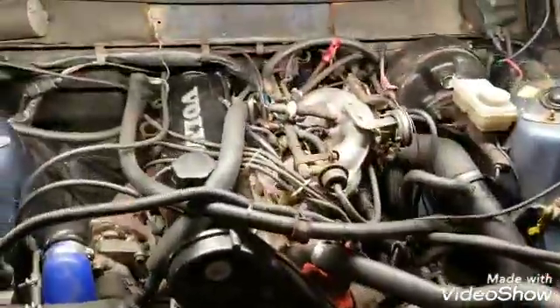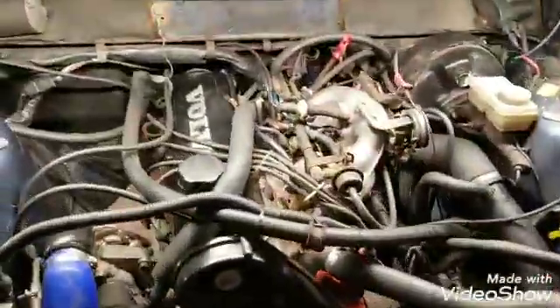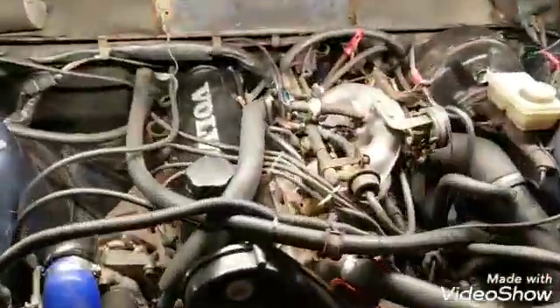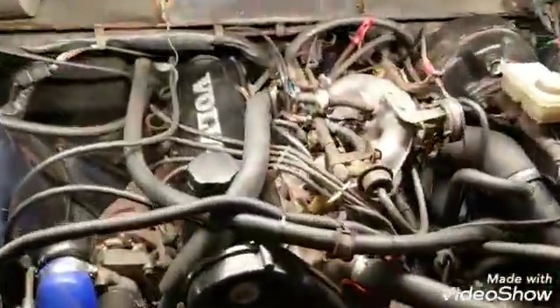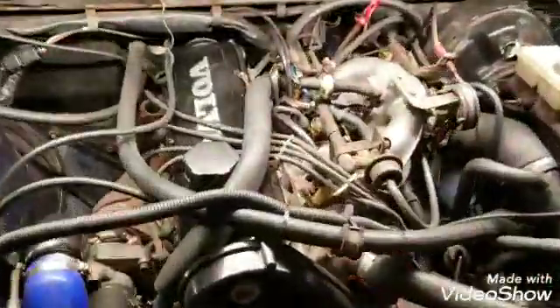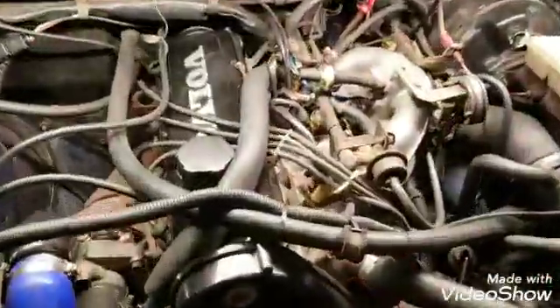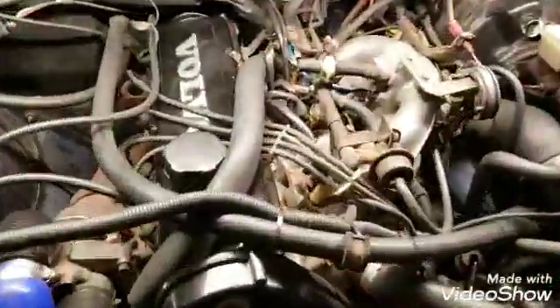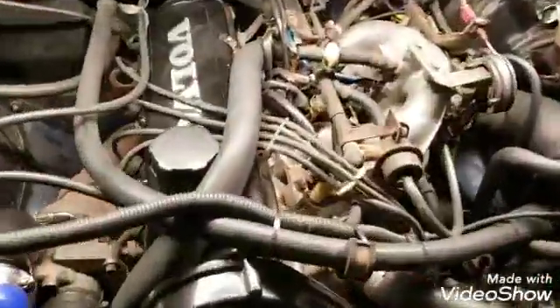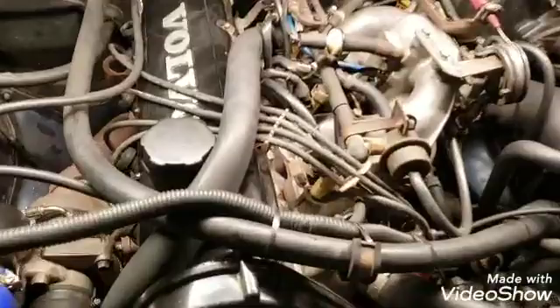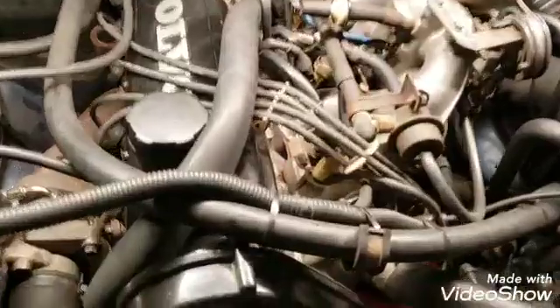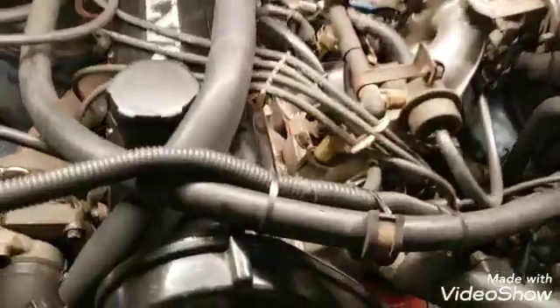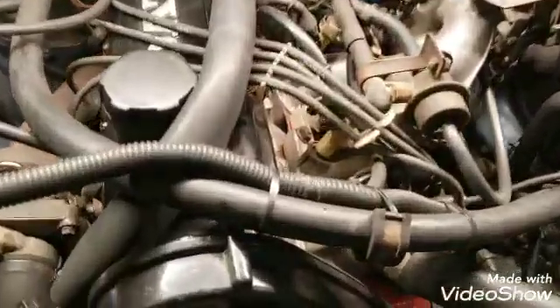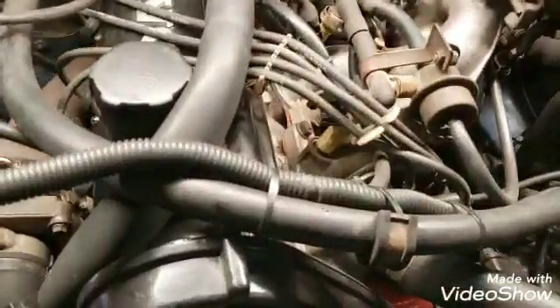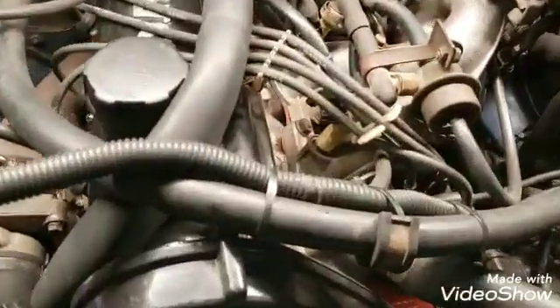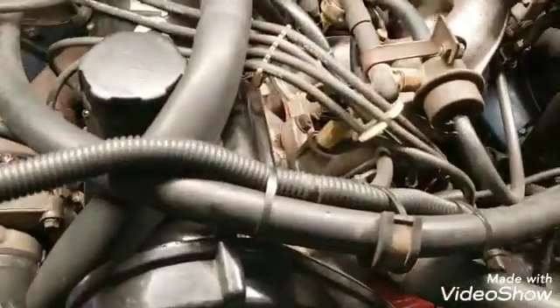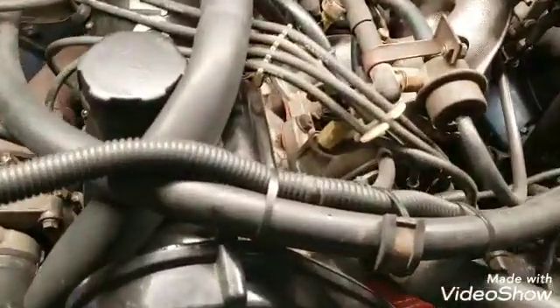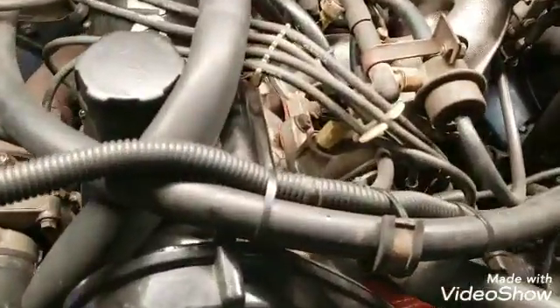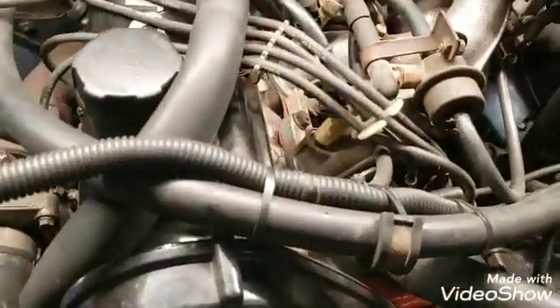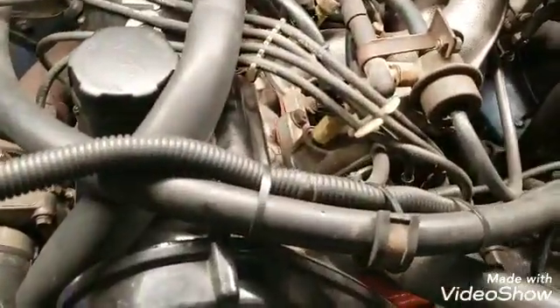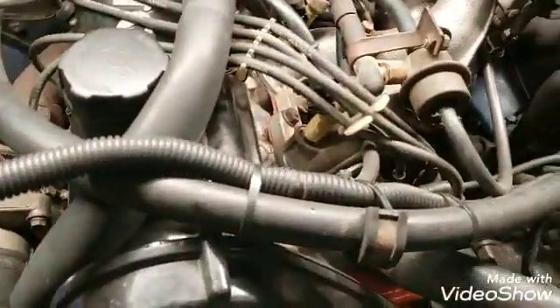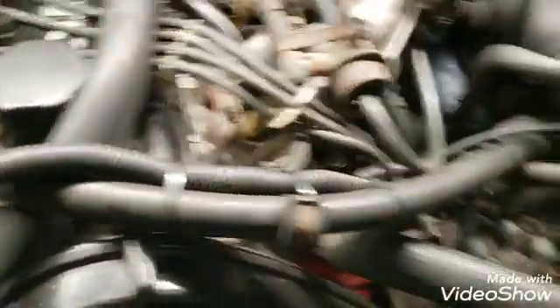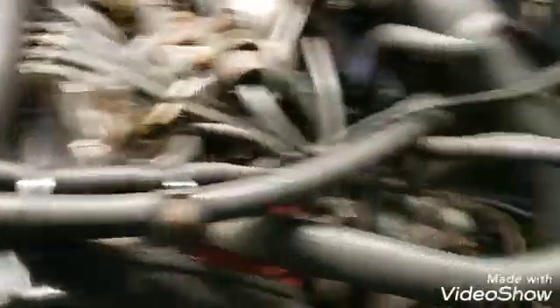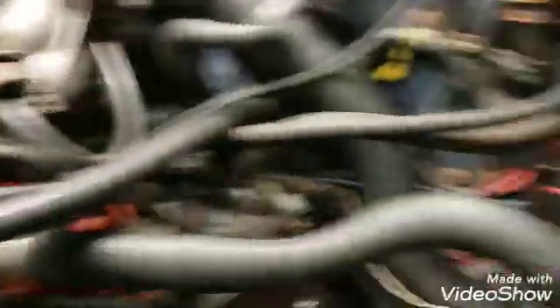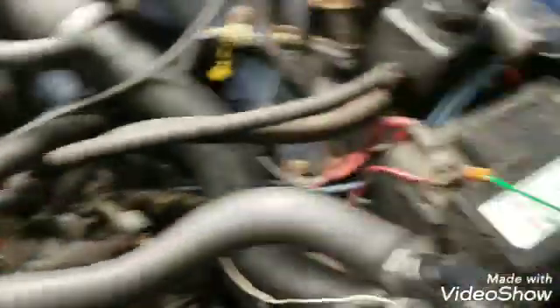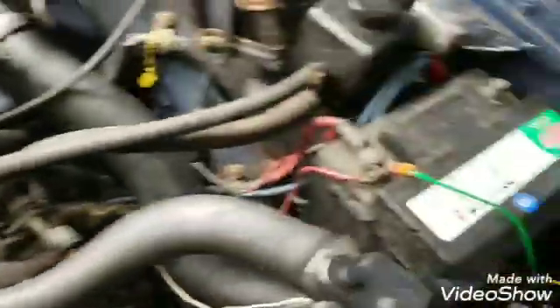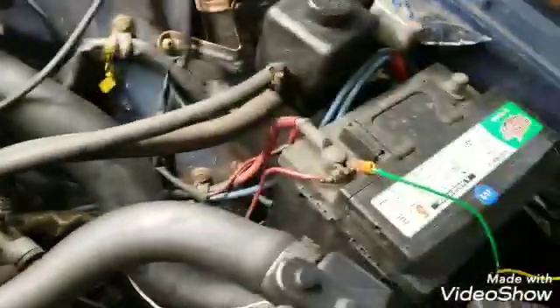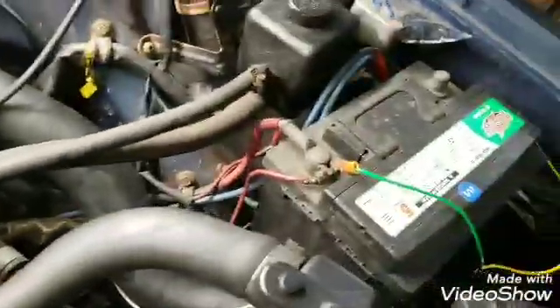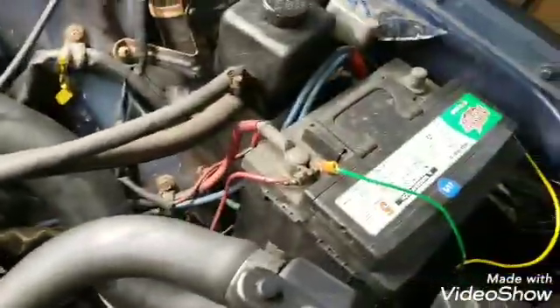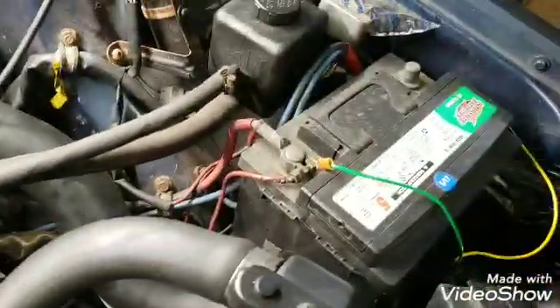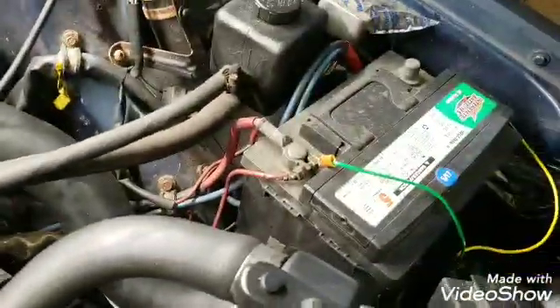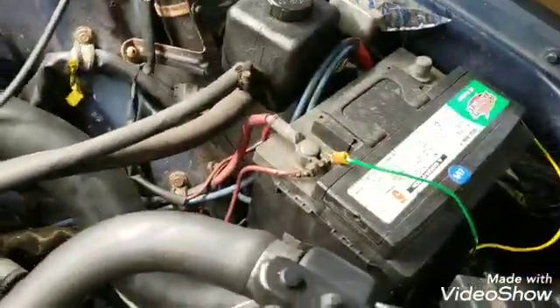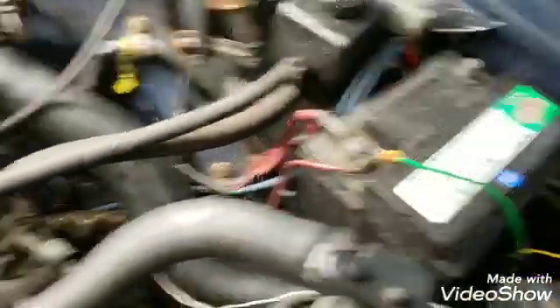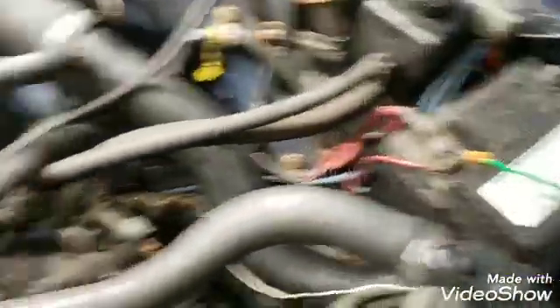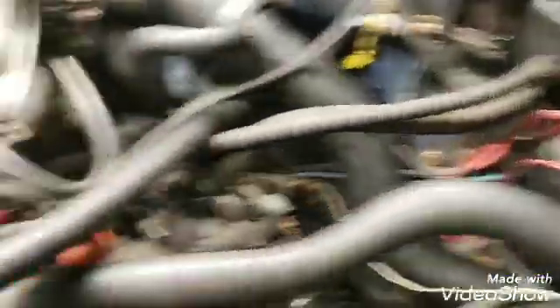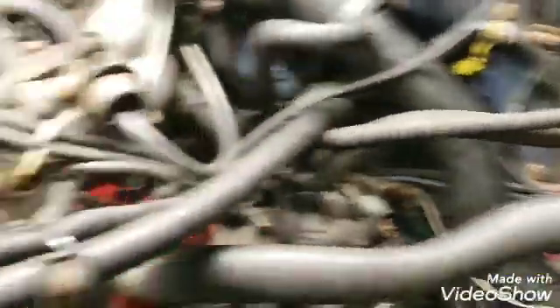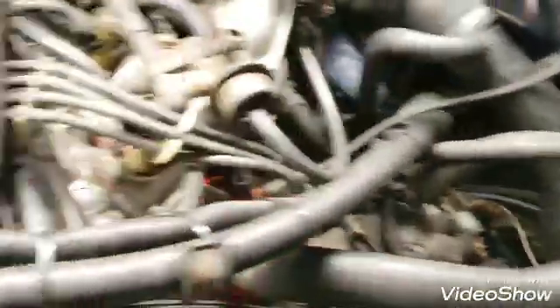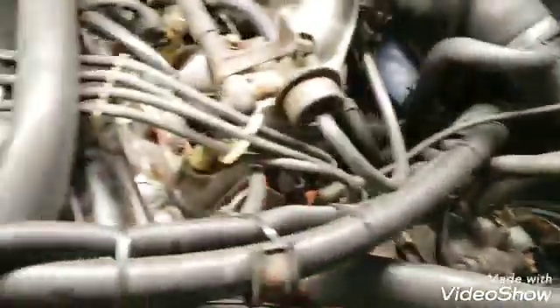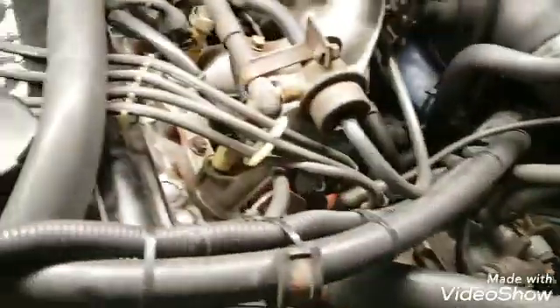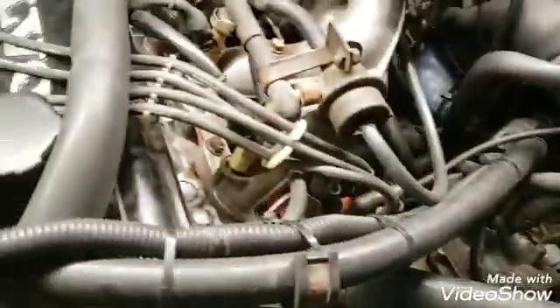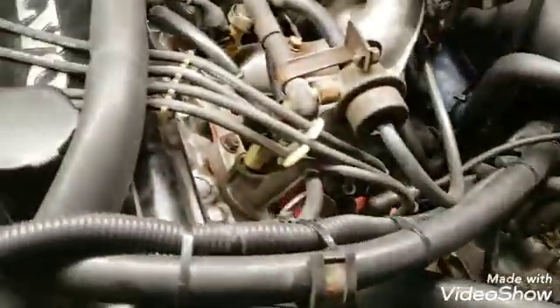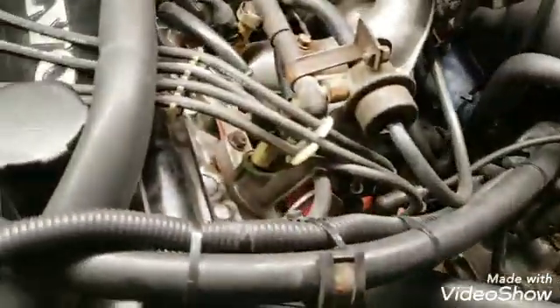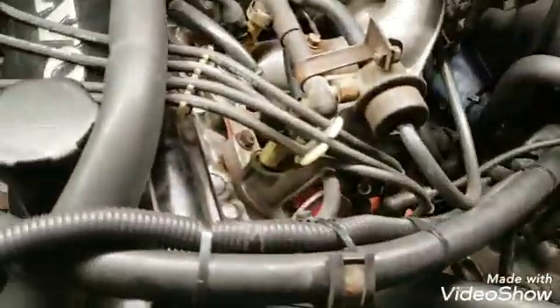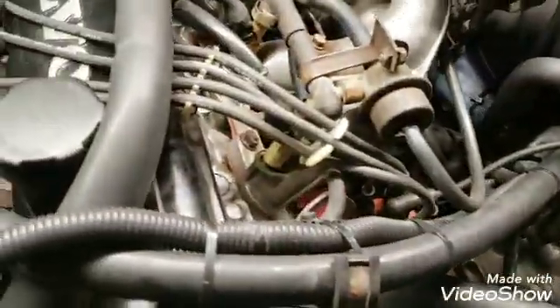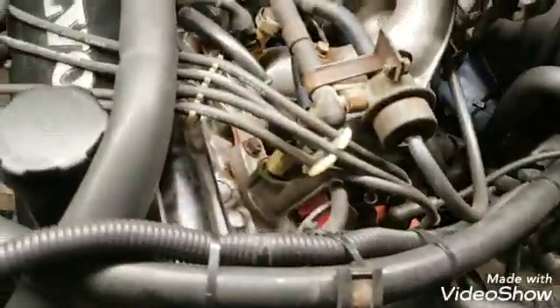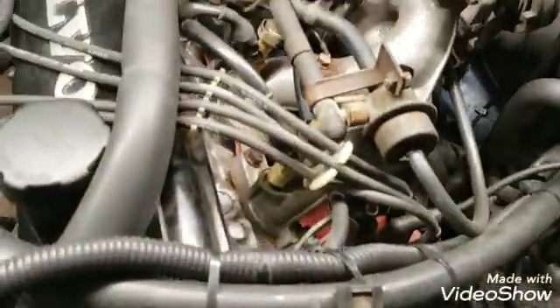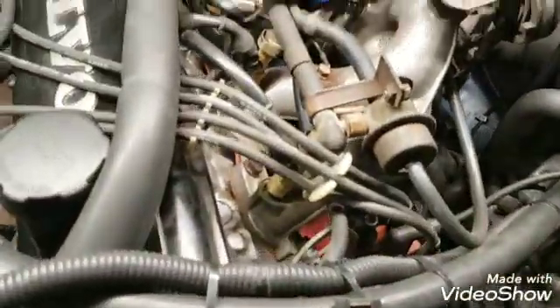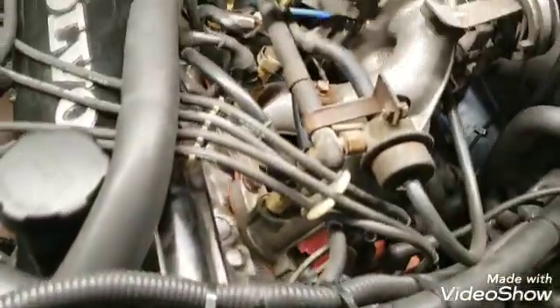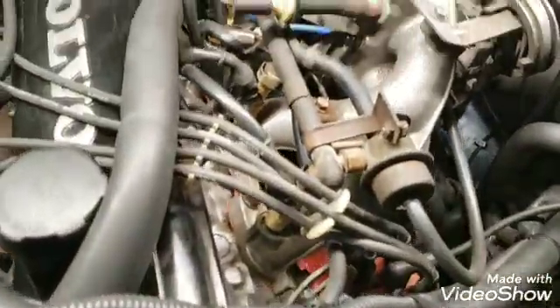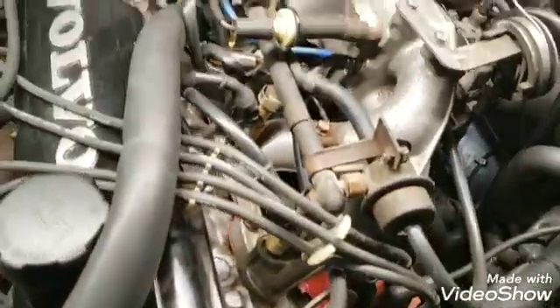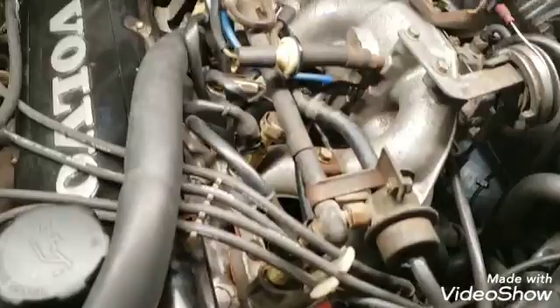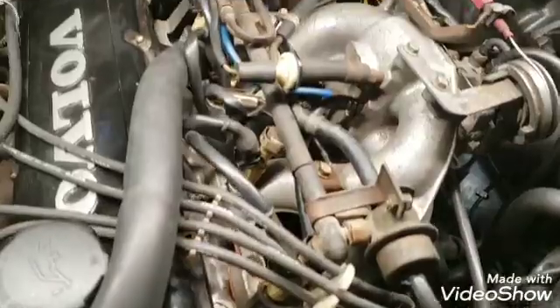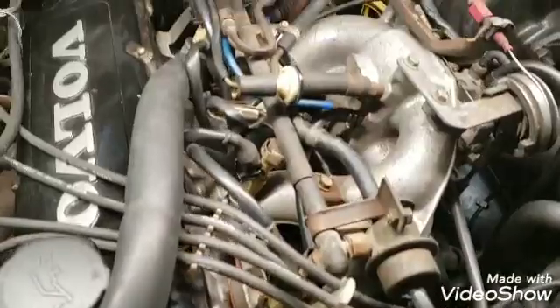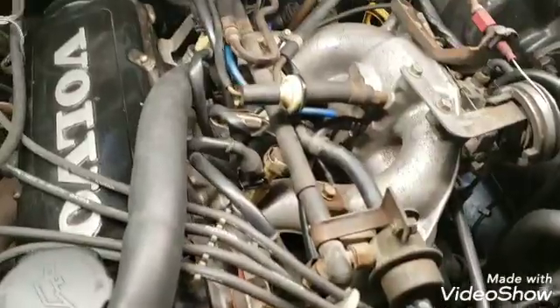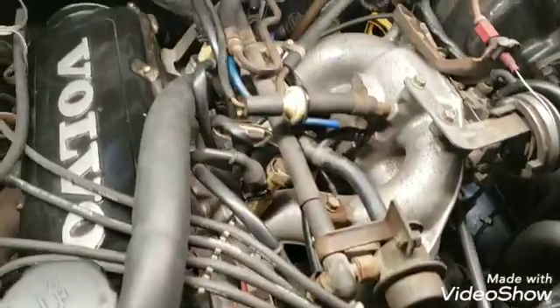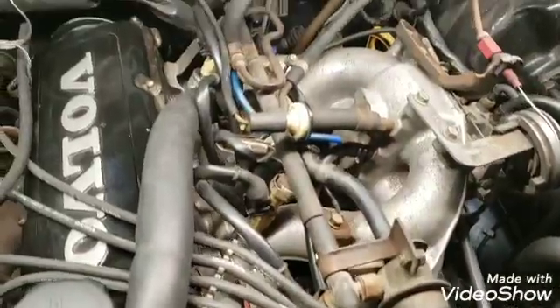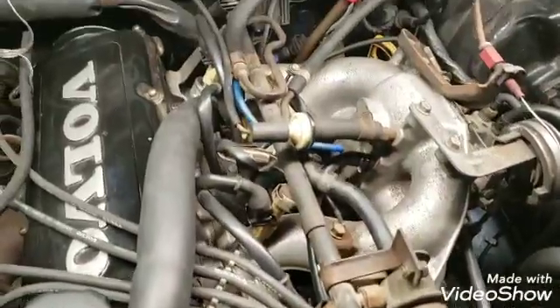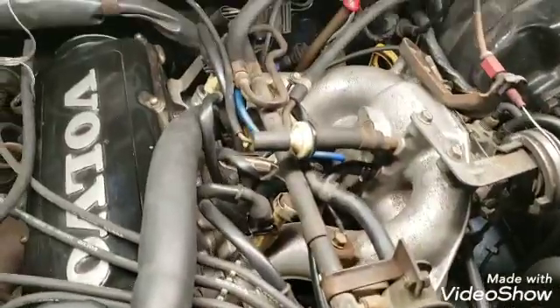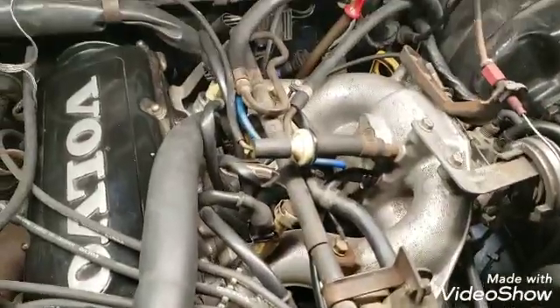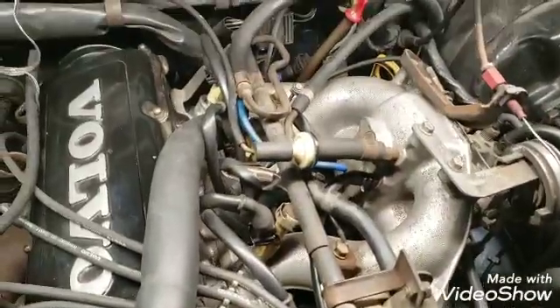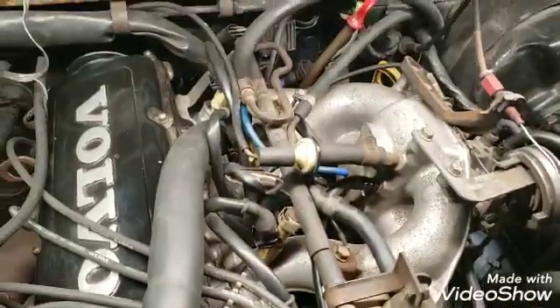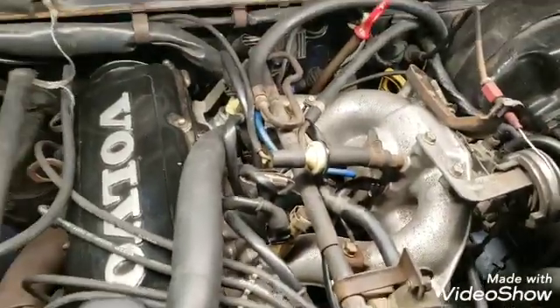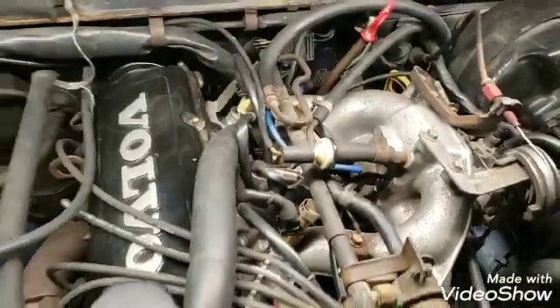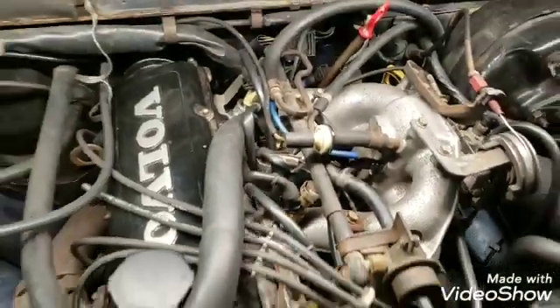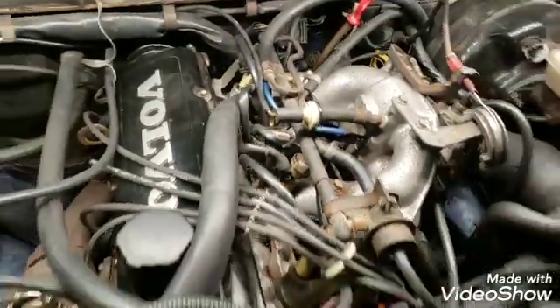Injector install is done. I've got the battery disconnected doing a master reset, and then we'll take it for a ride.